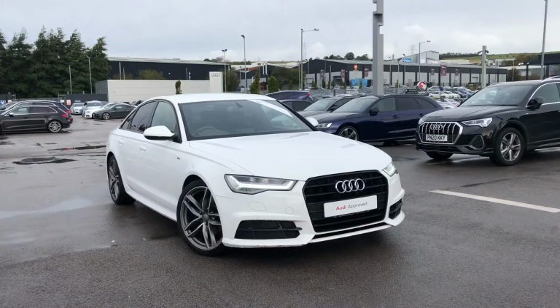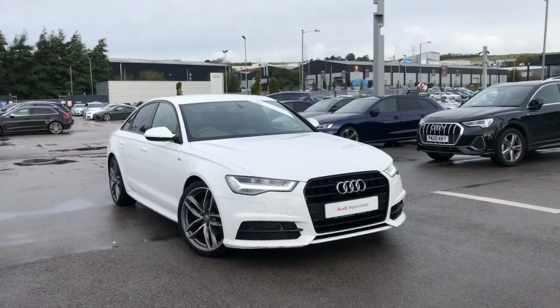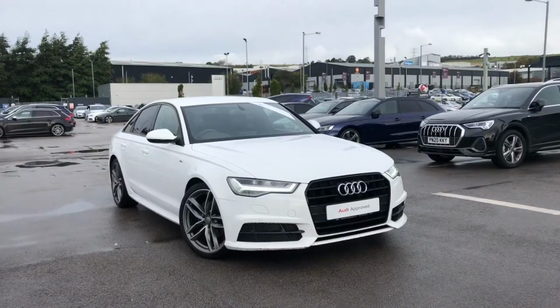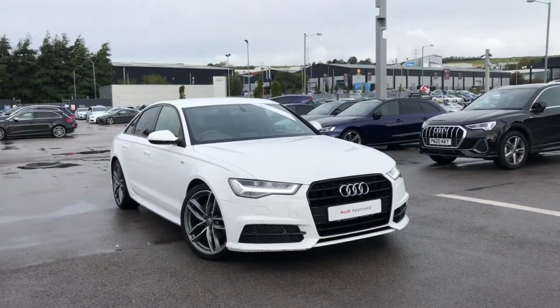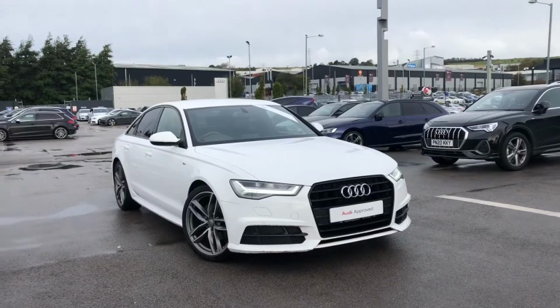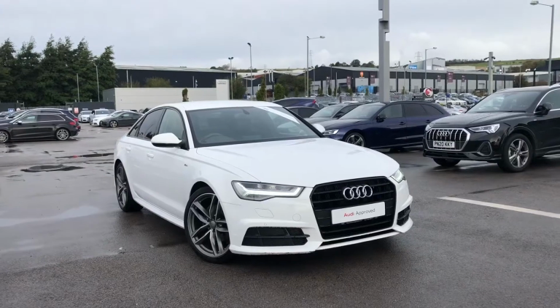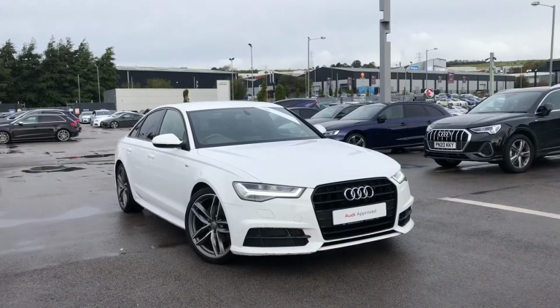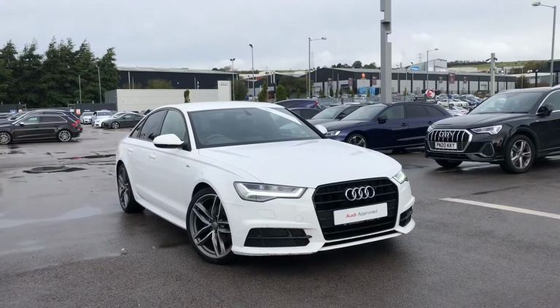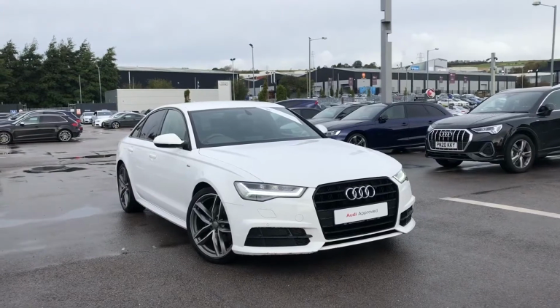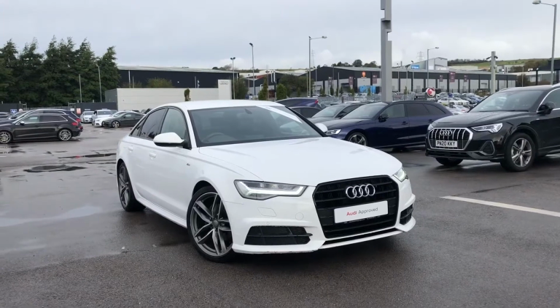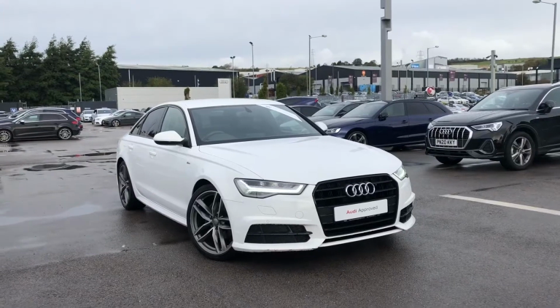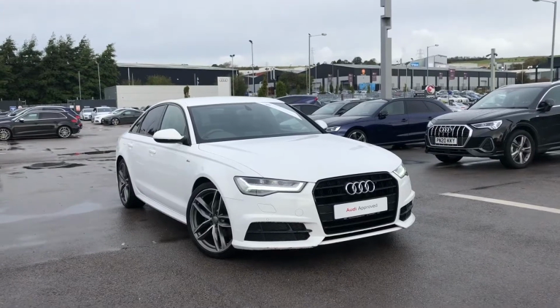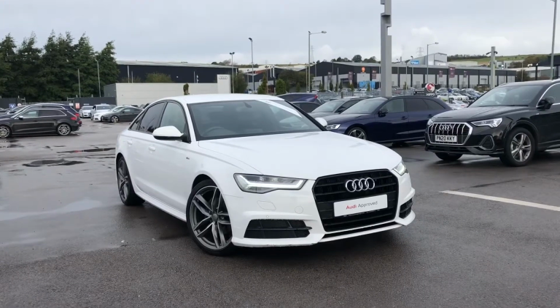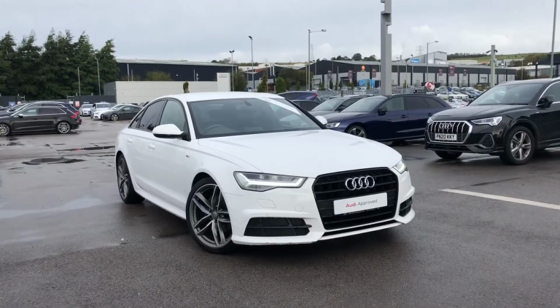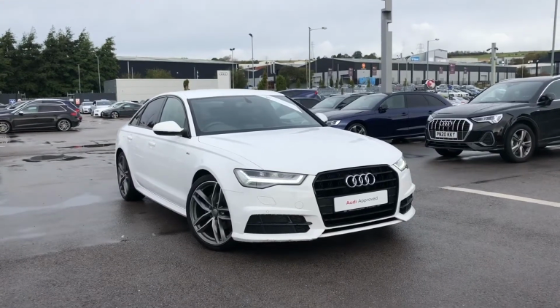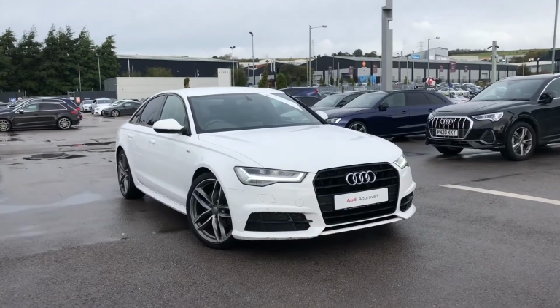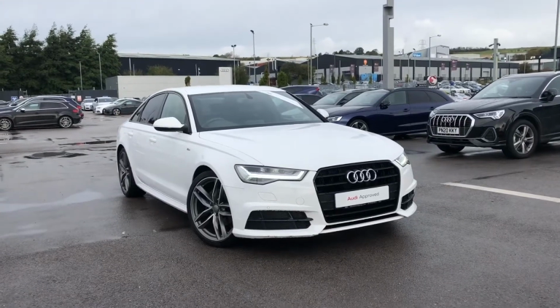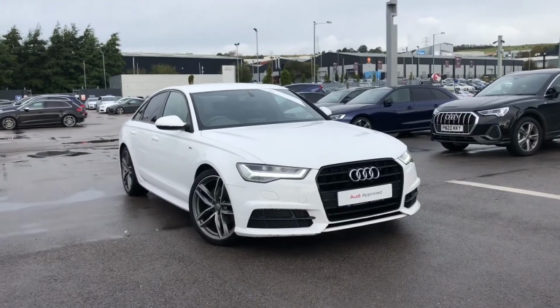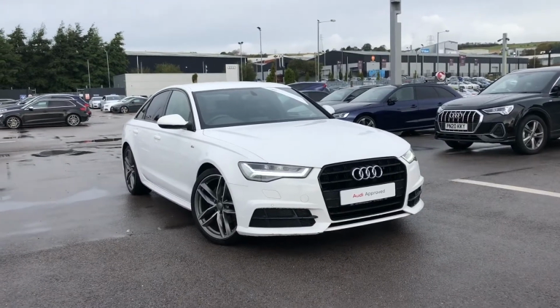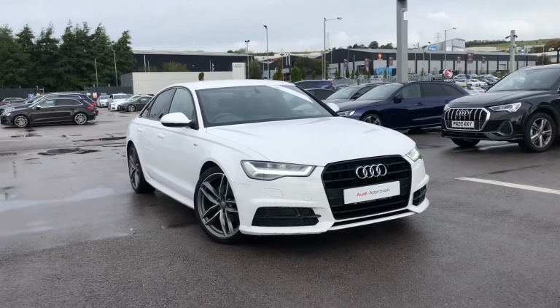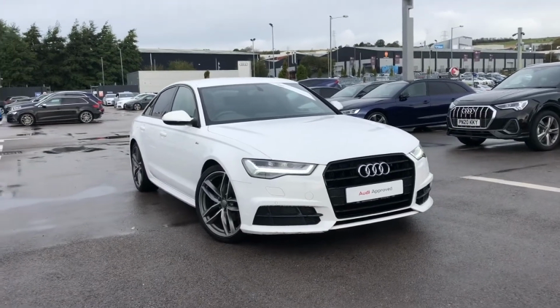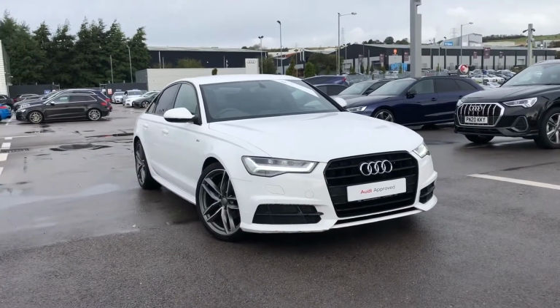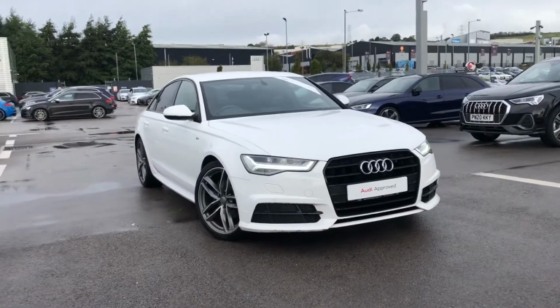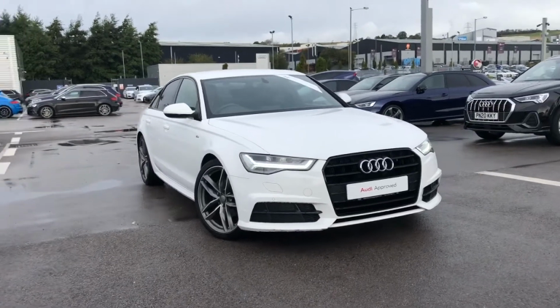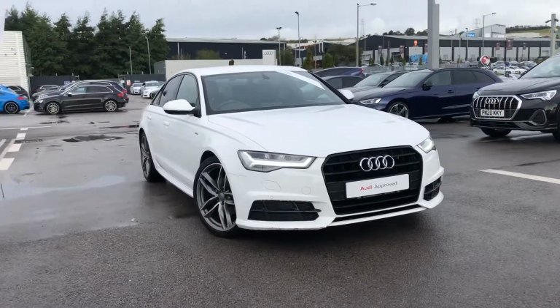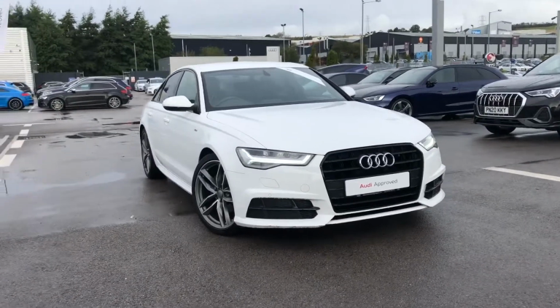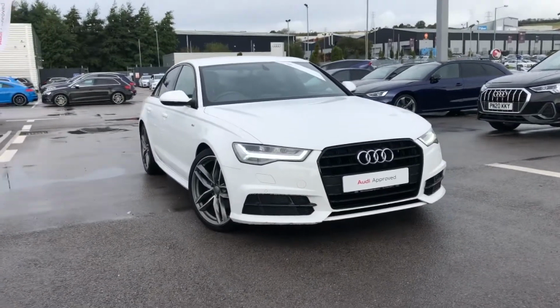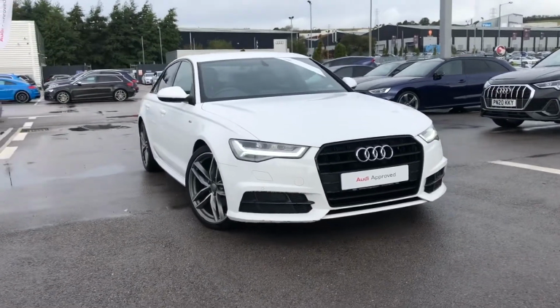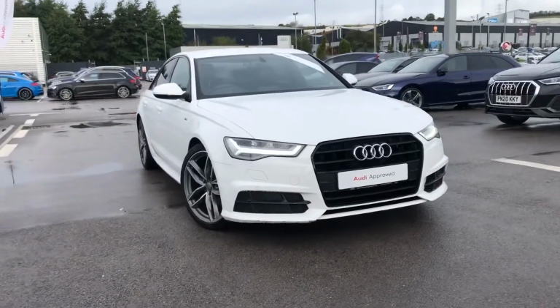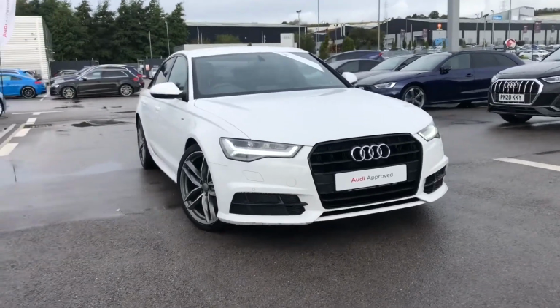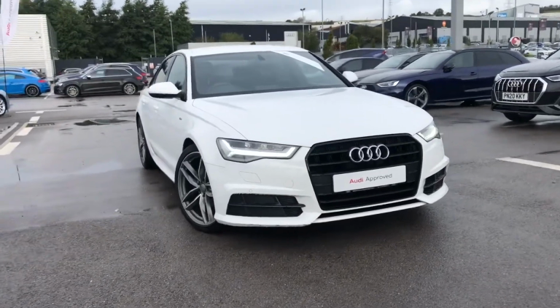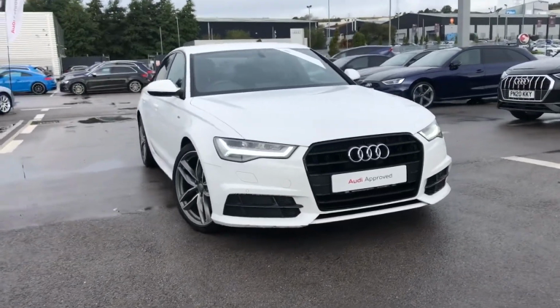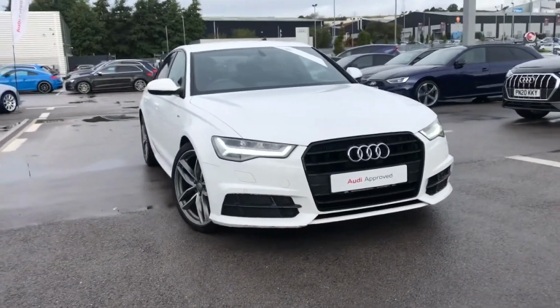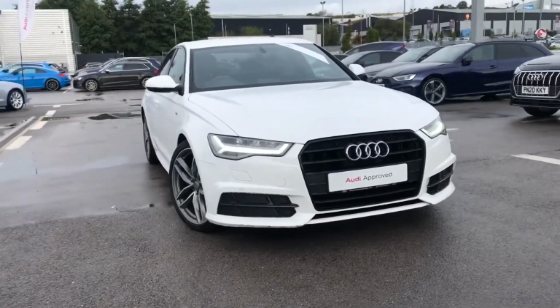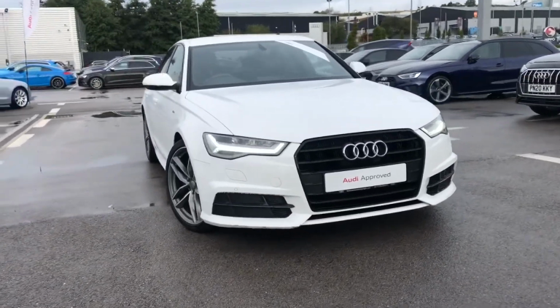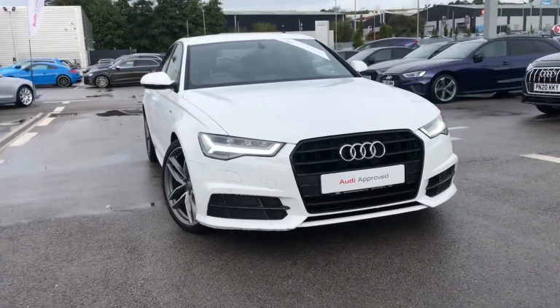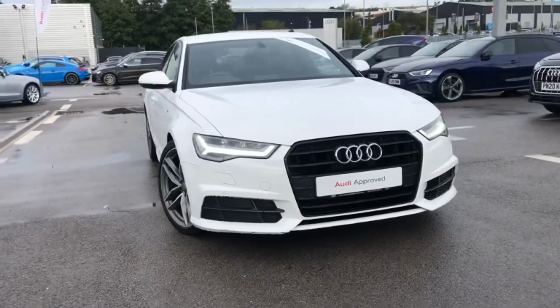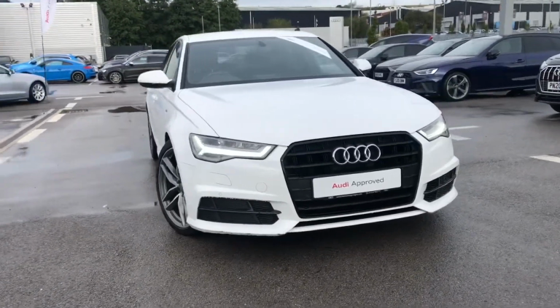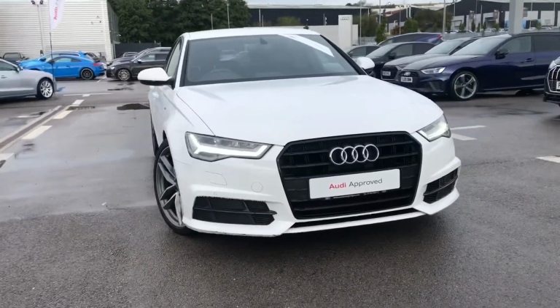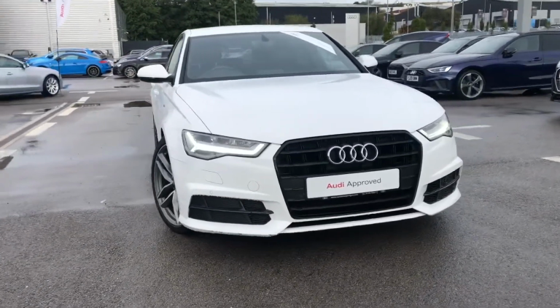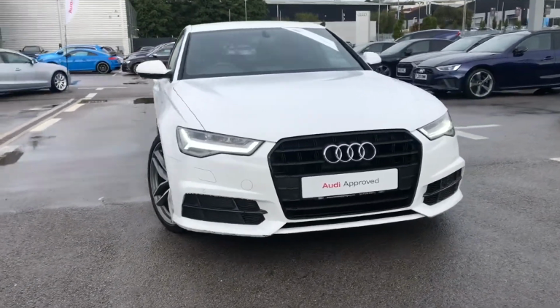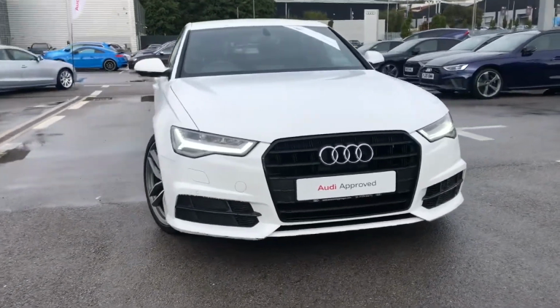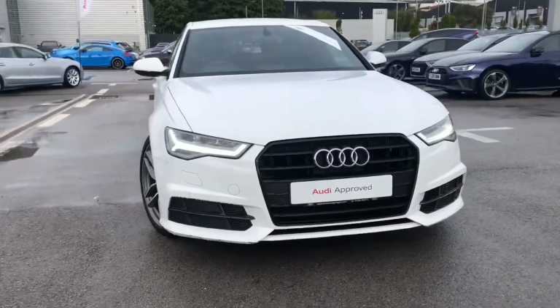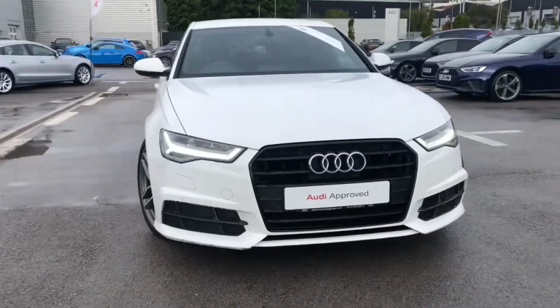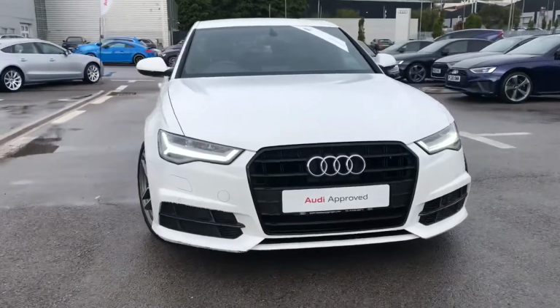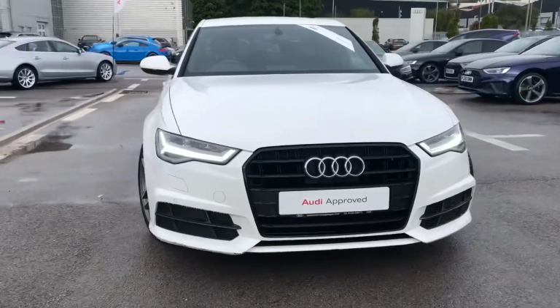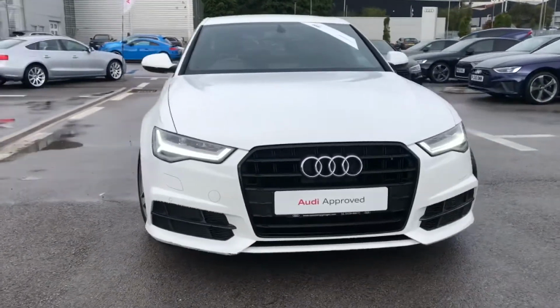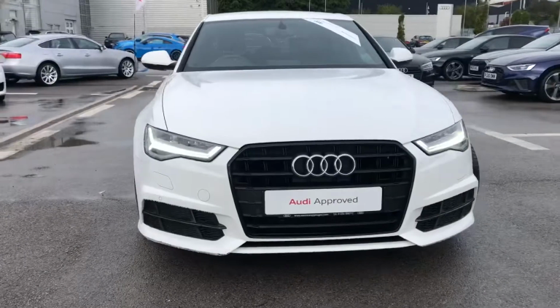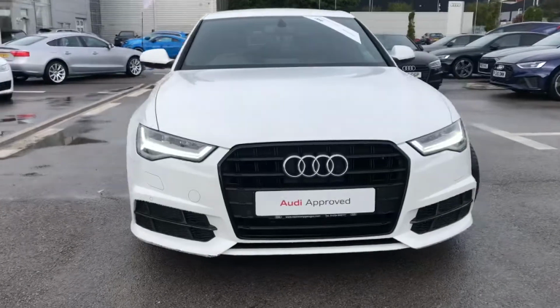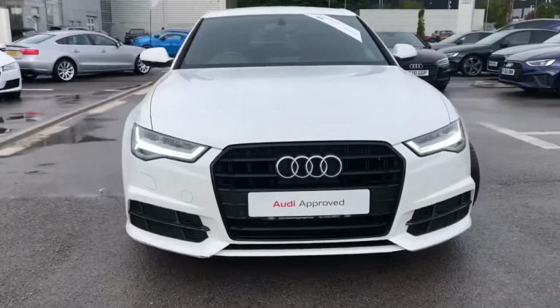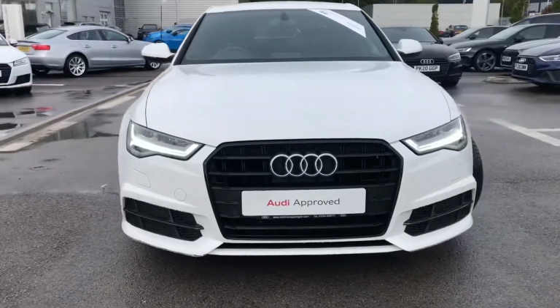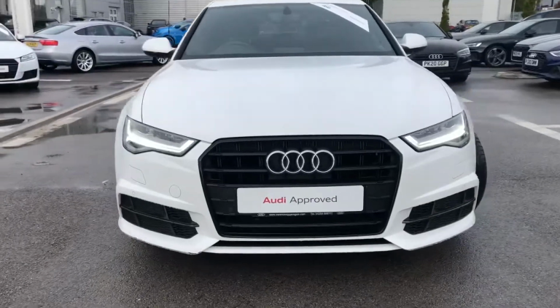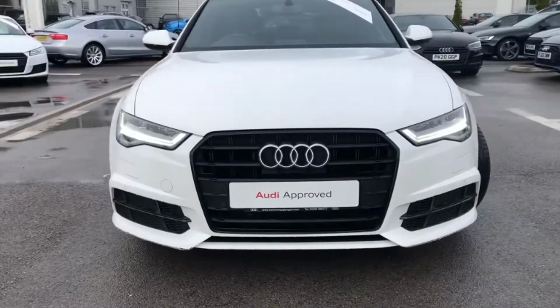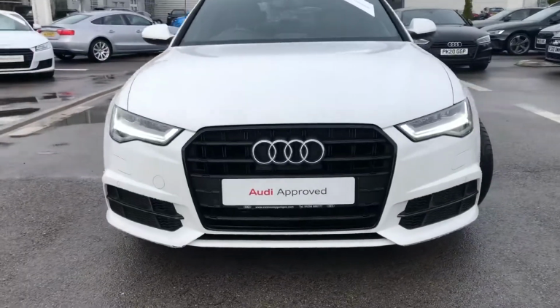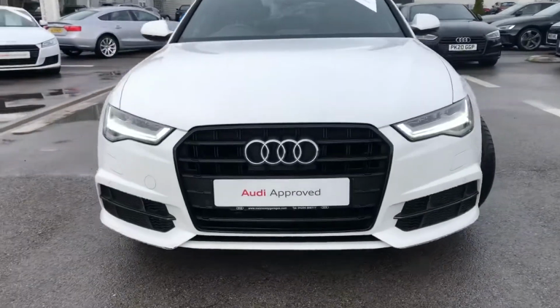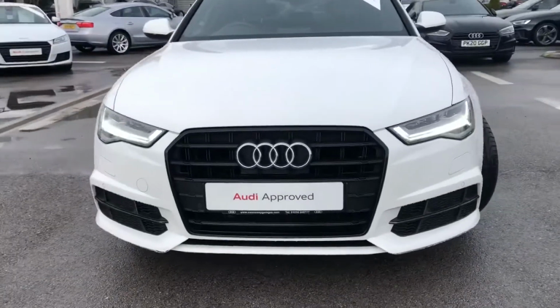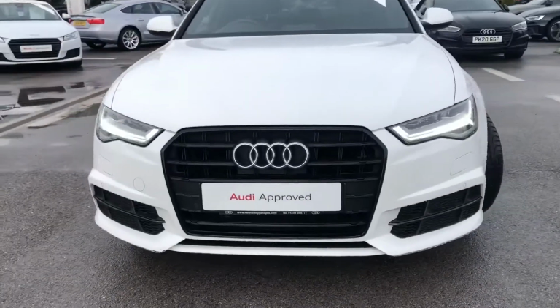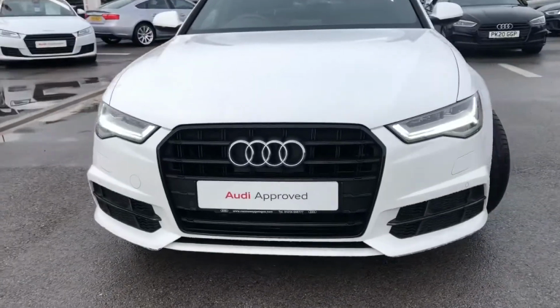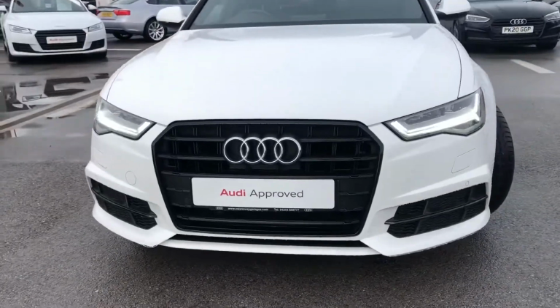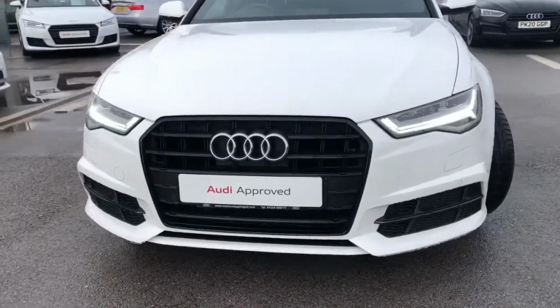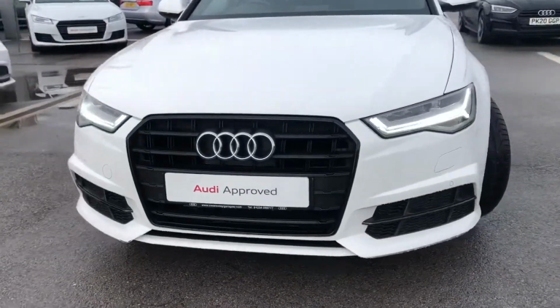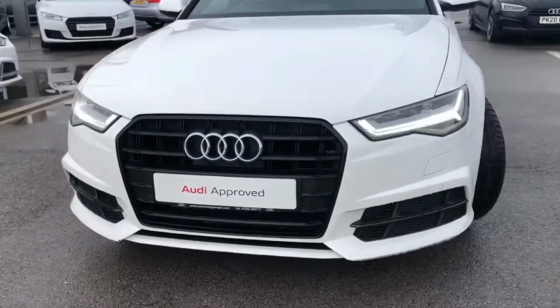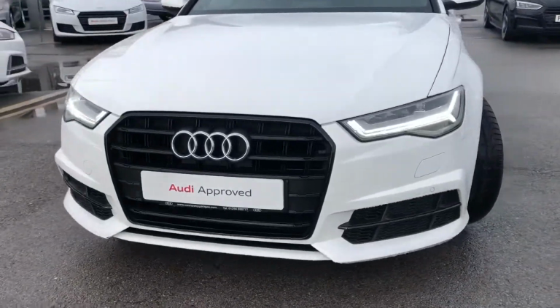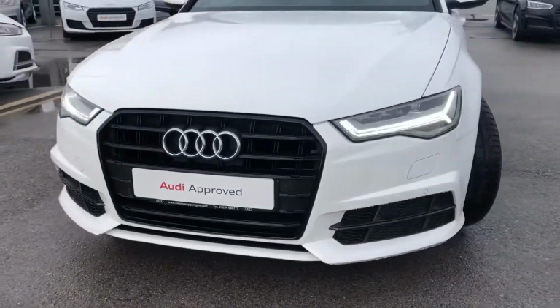Hi and welcome to Blackburn Audi. My name's Fiona and today I'm going to be giving you a quick tour of this stunning Audi approved A6 Black Edition.